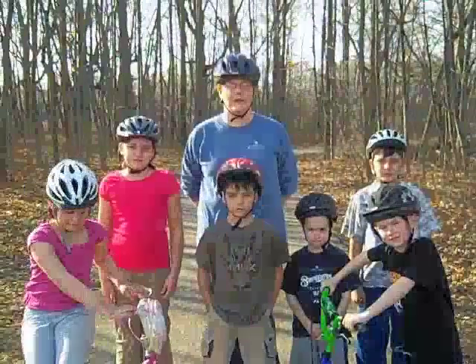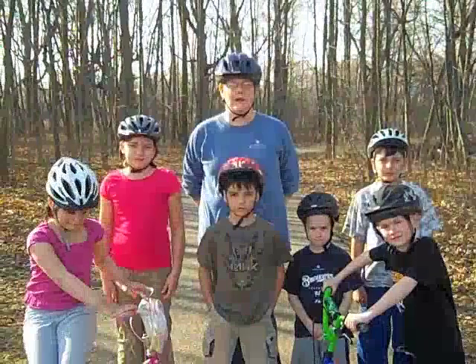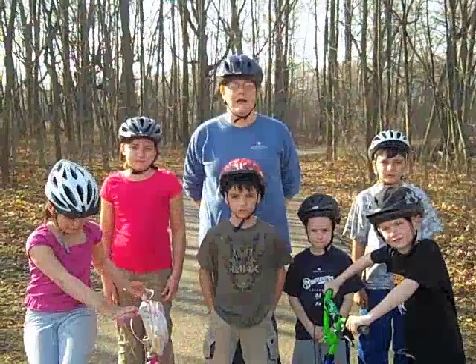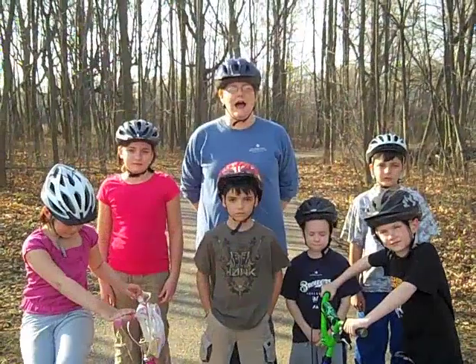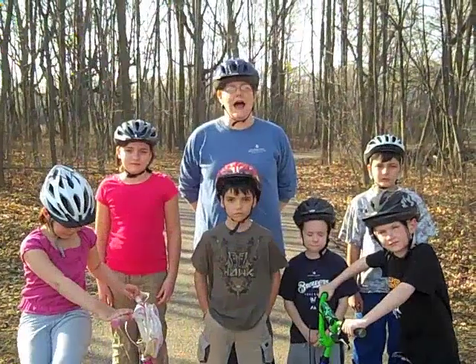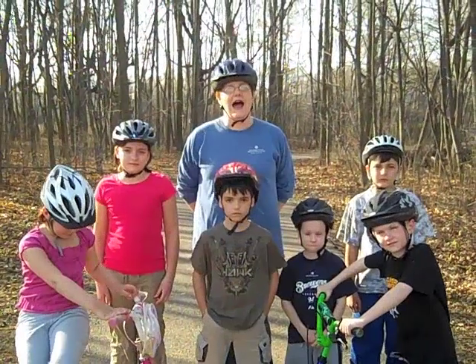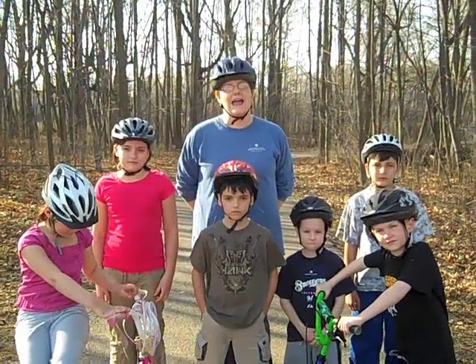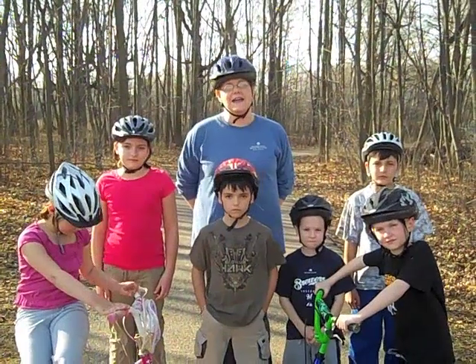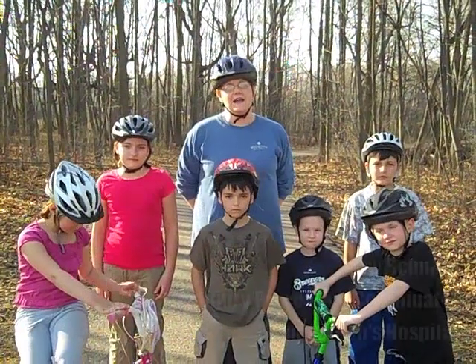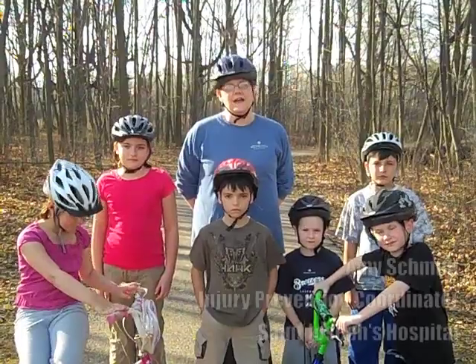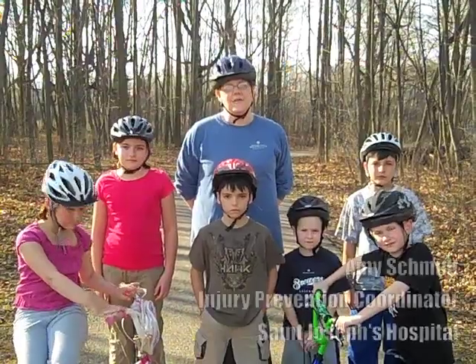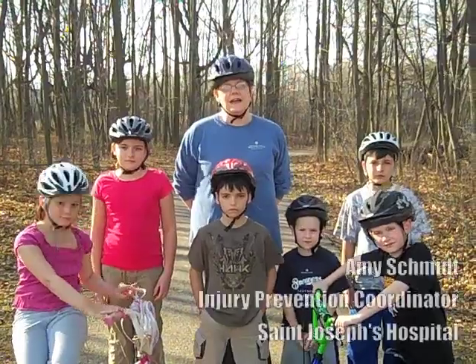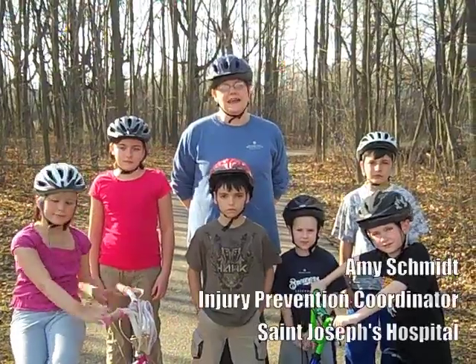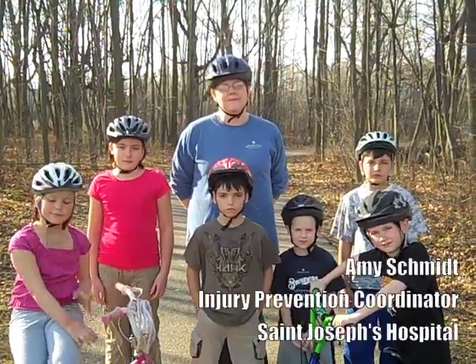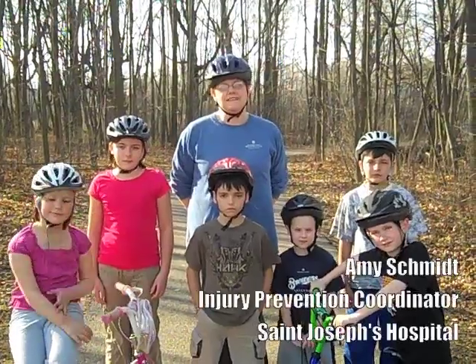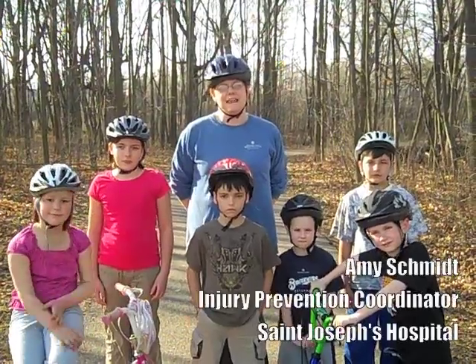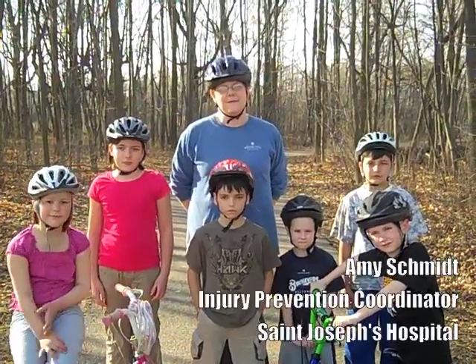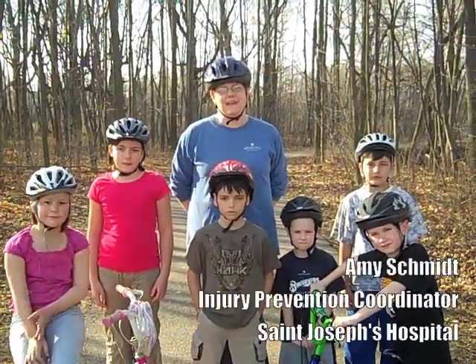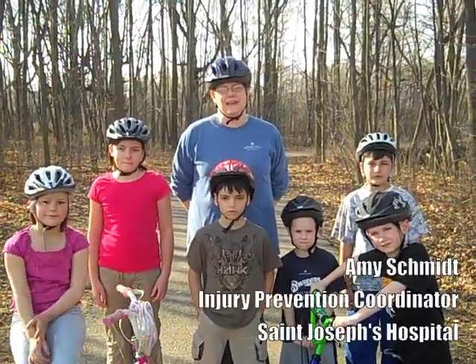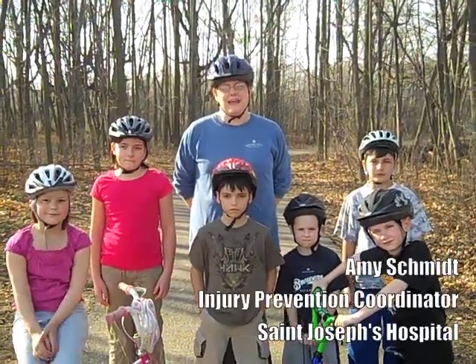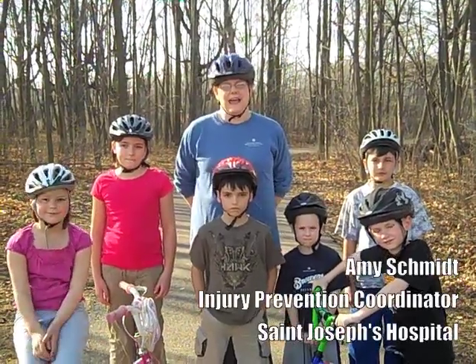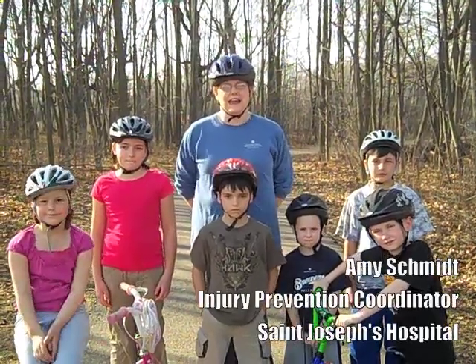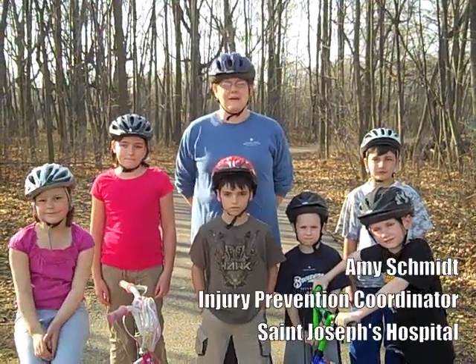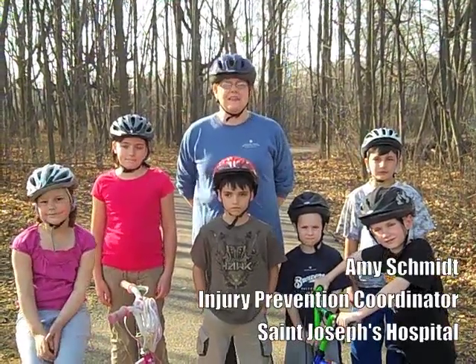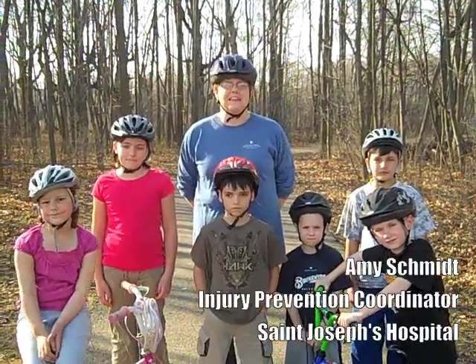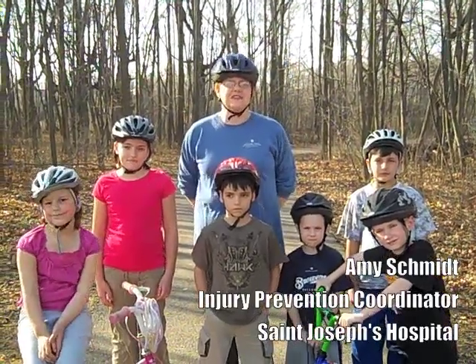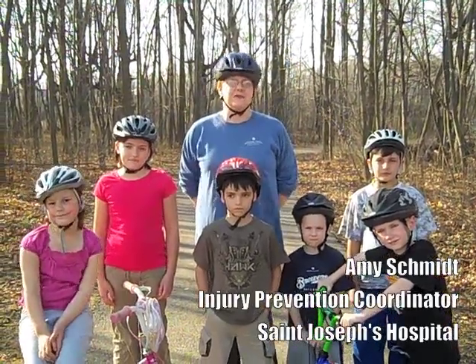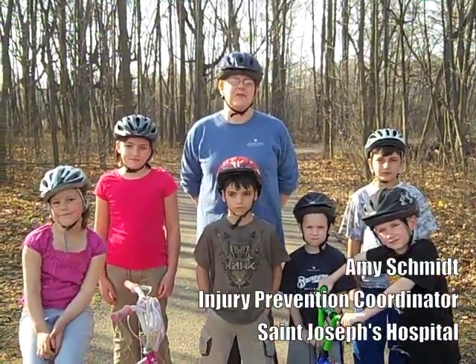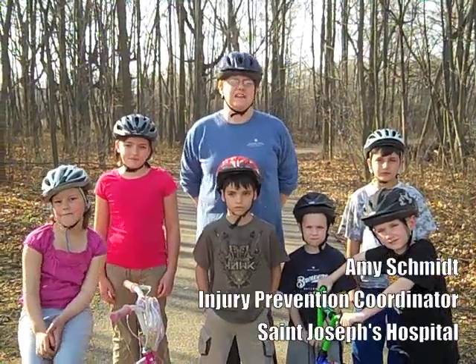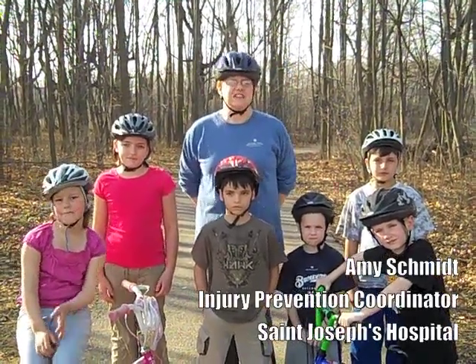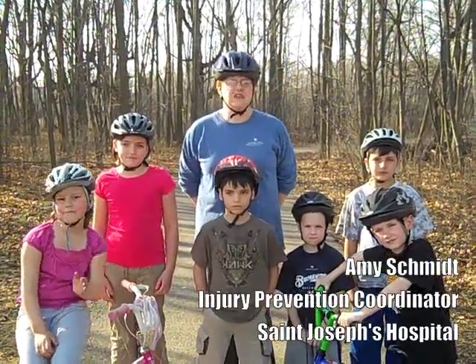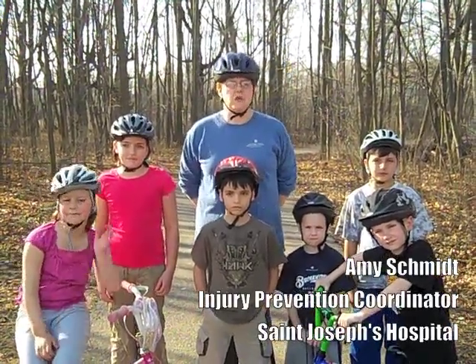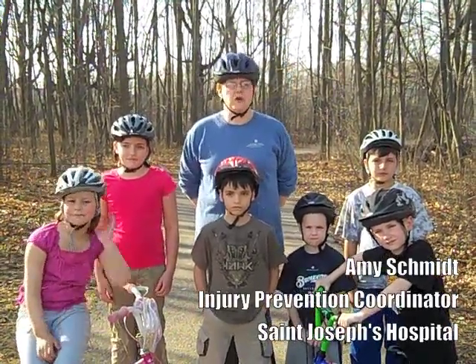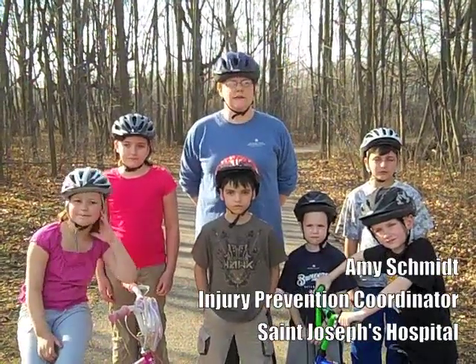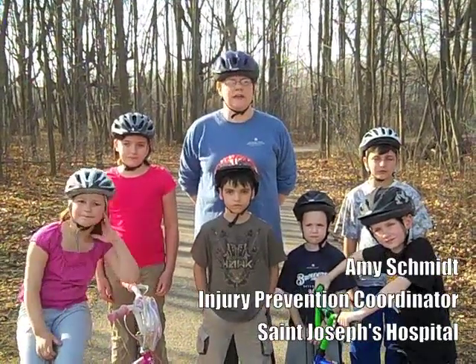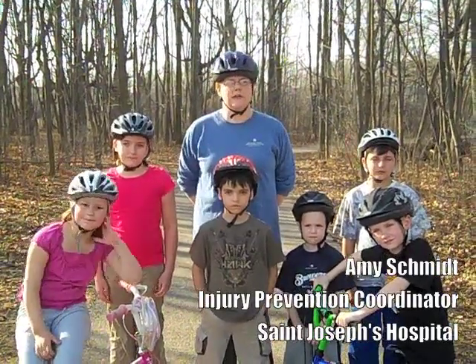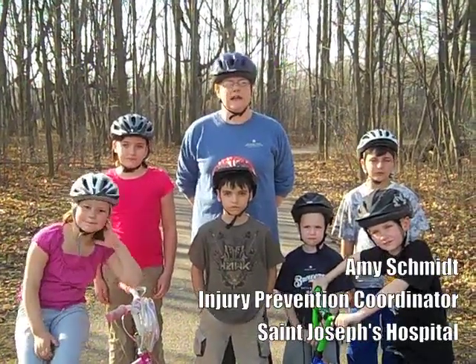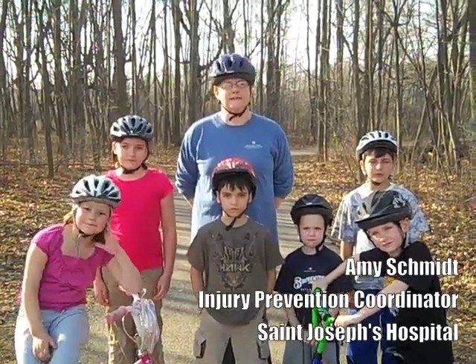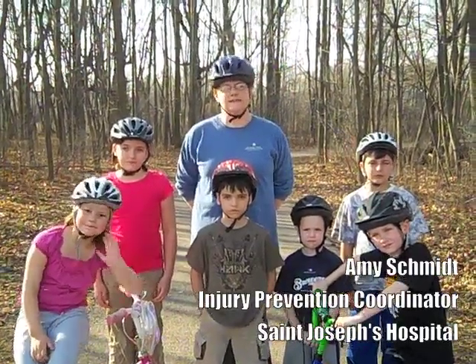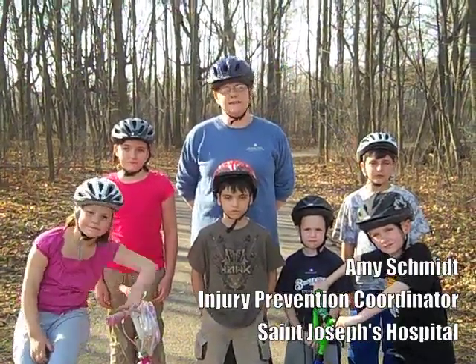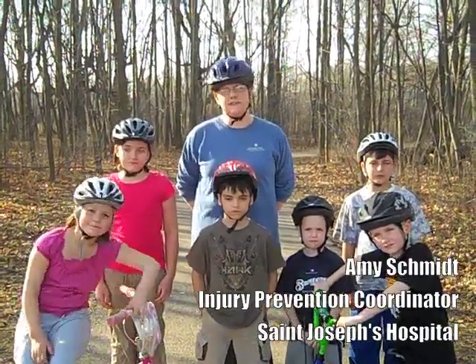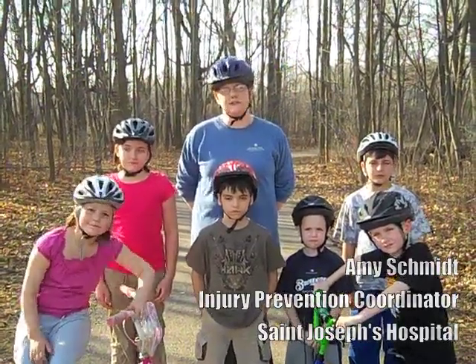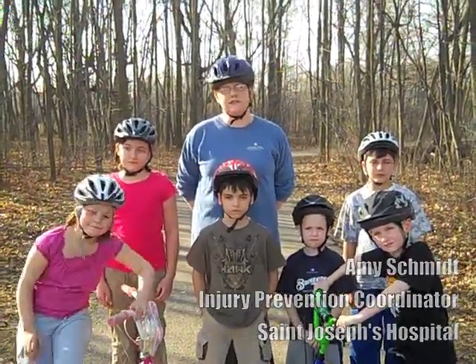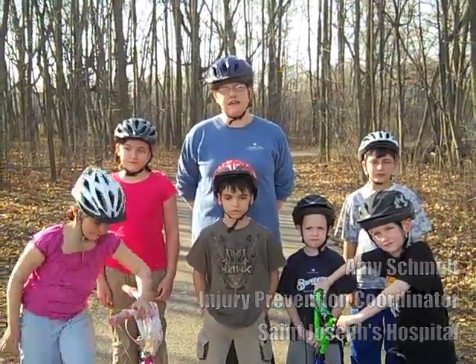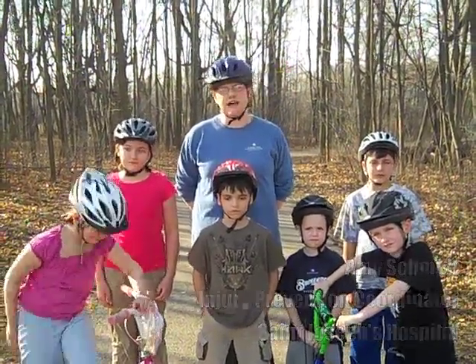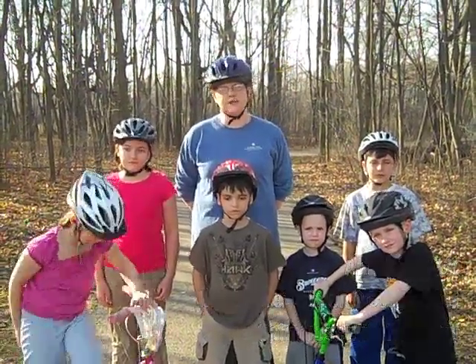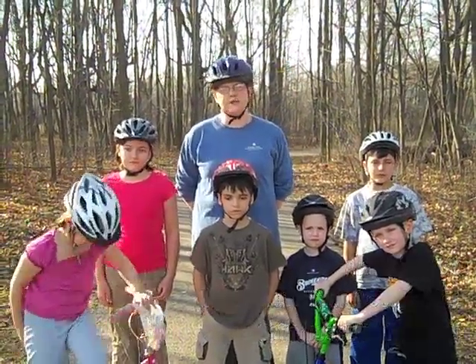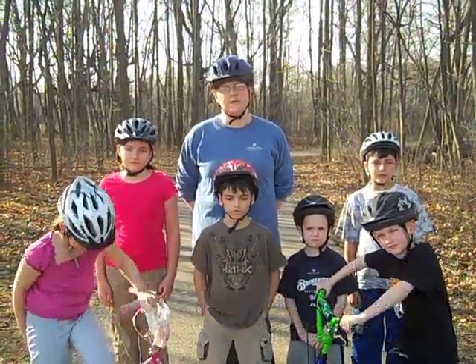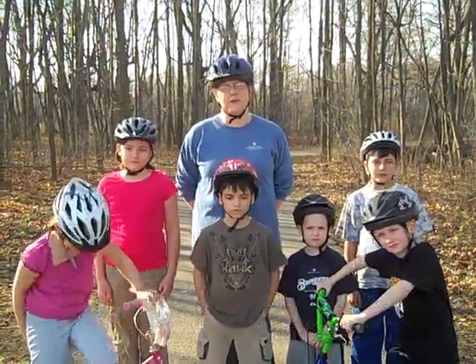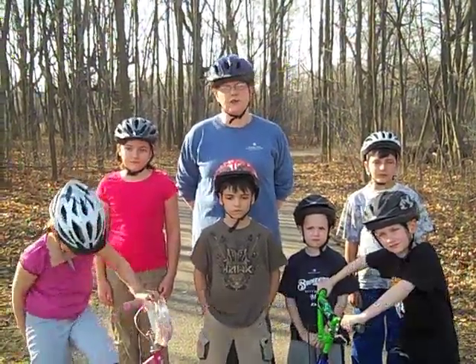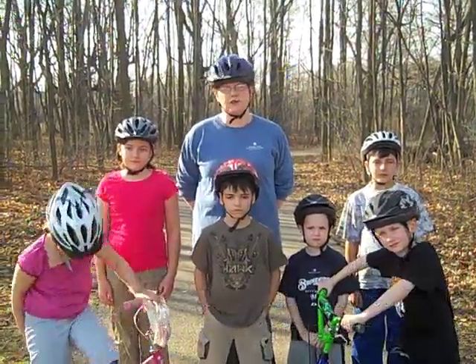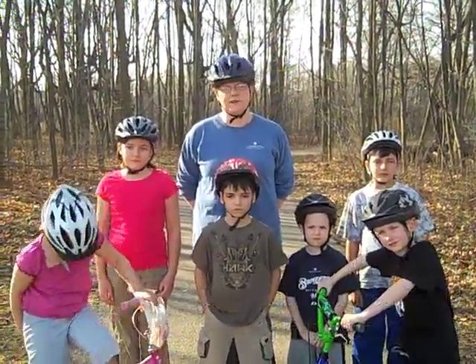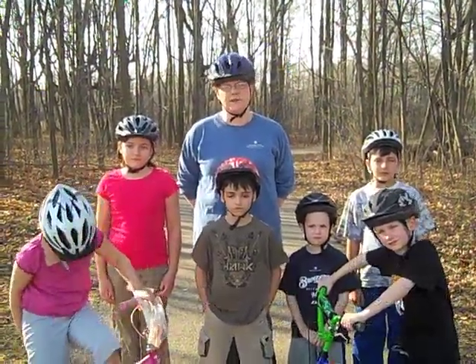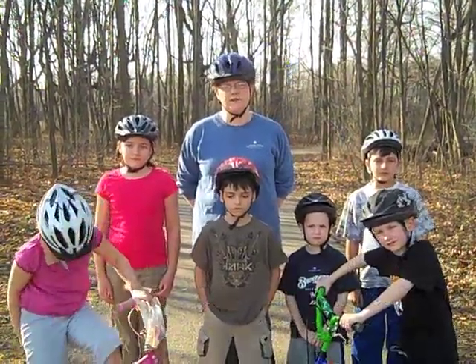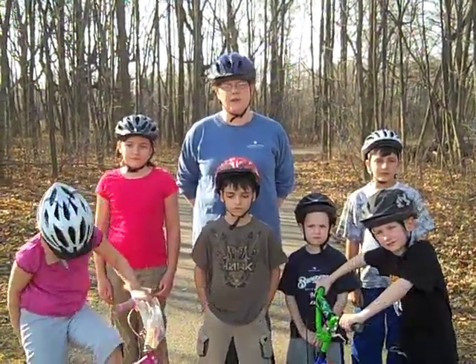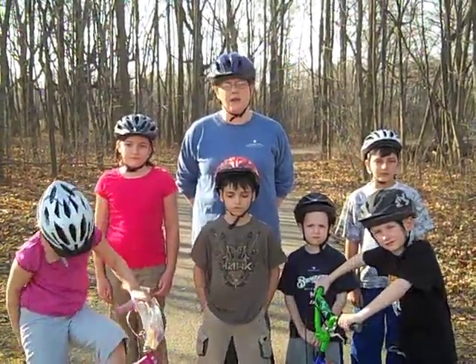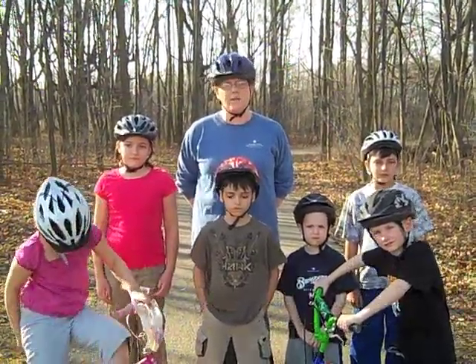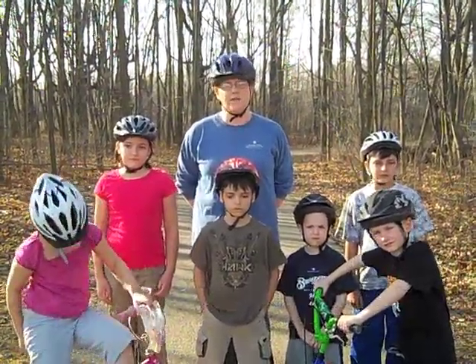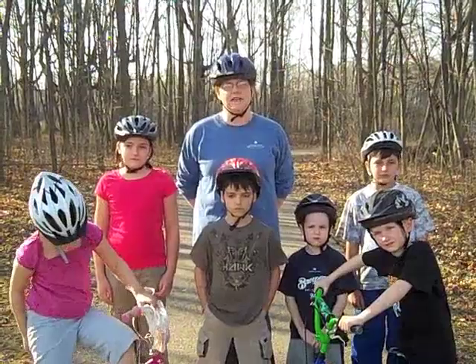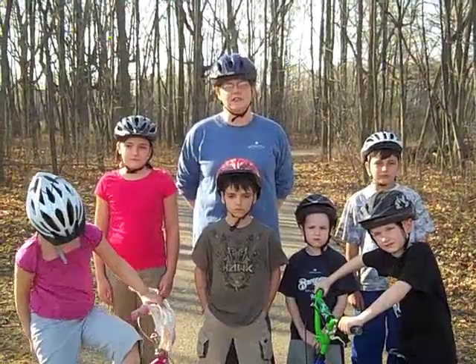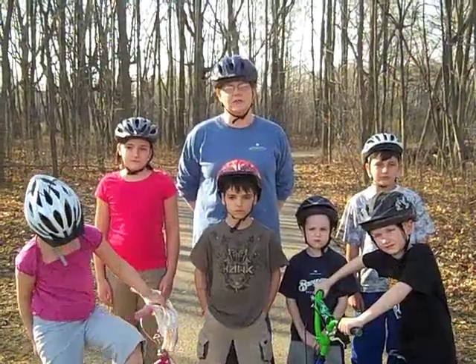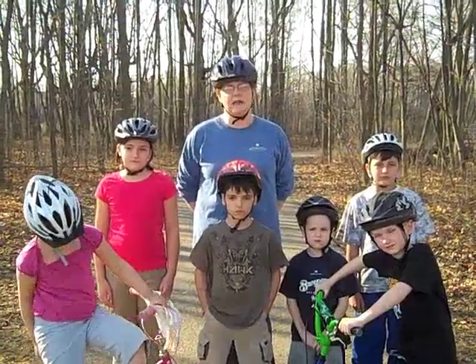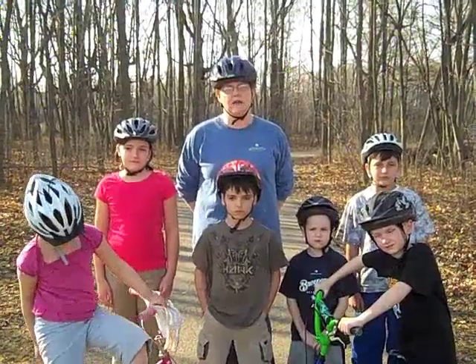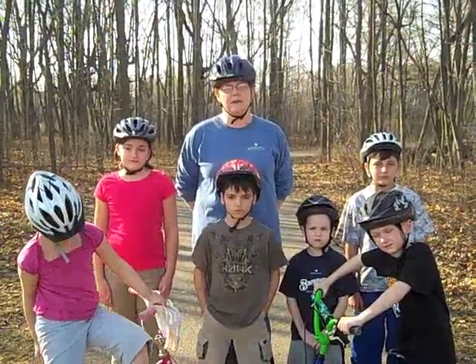Hi, my name is Amy and I'm the Injury Prevention Coordinator at St. Joseph's Hospital Marshfield Ministry Healthcare.